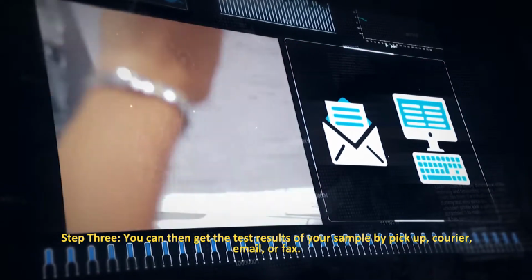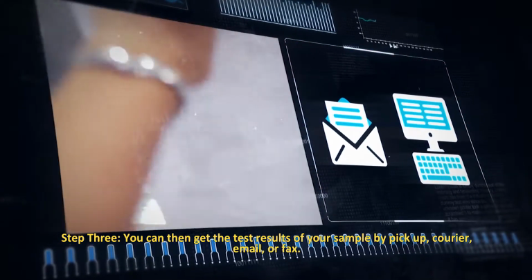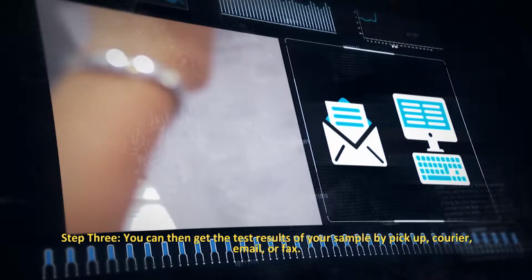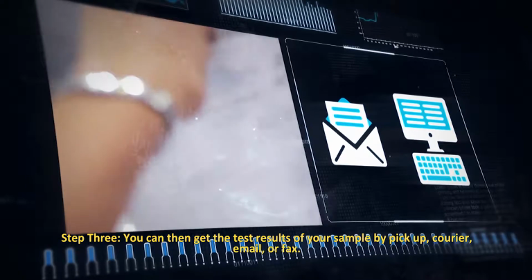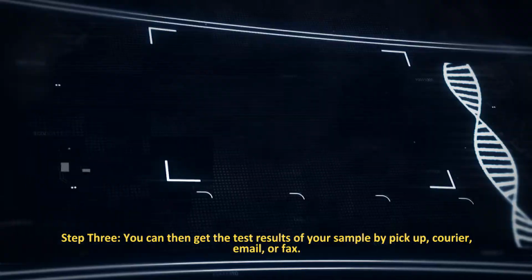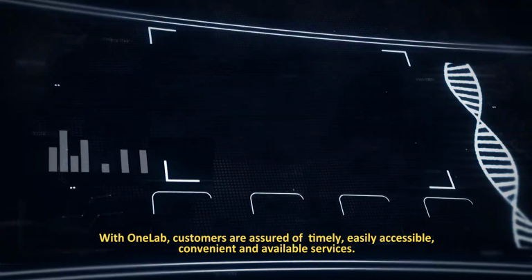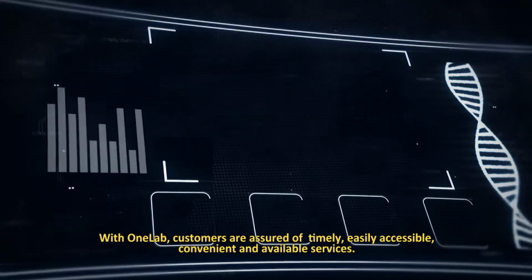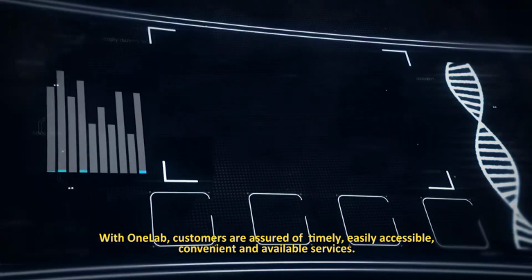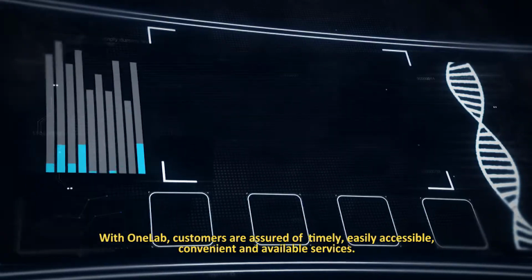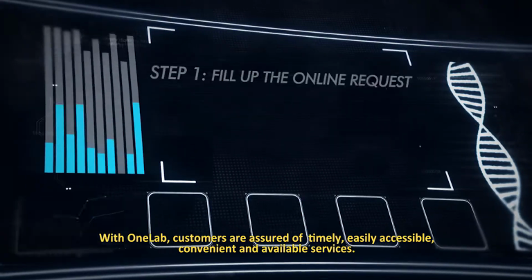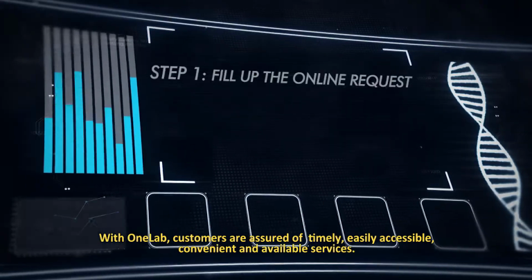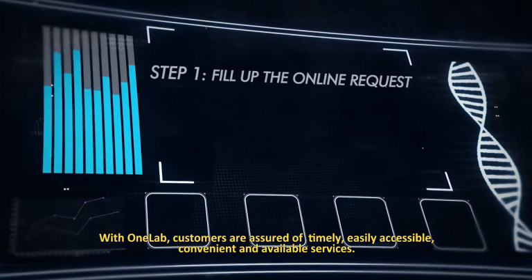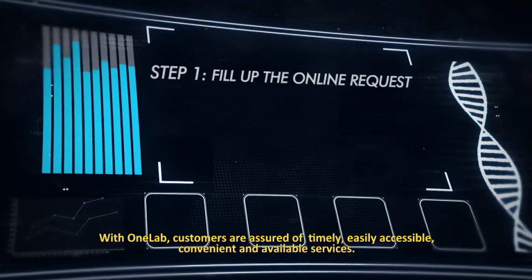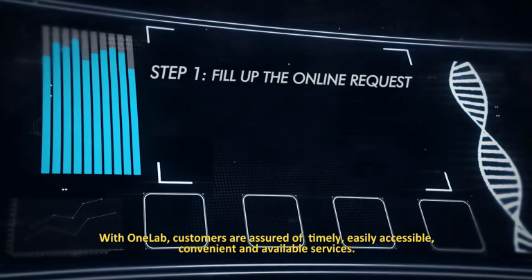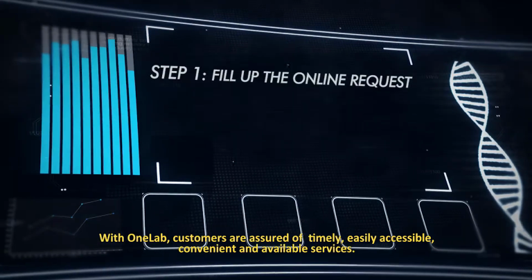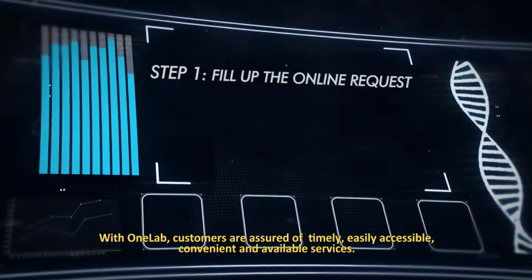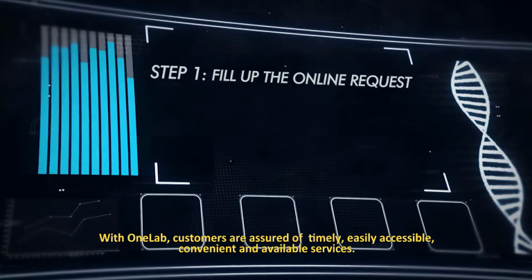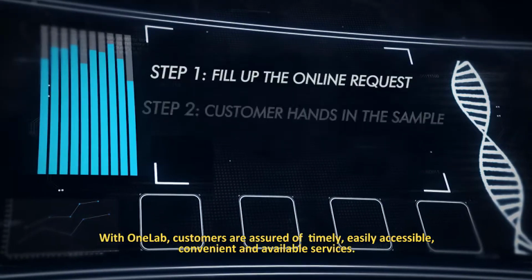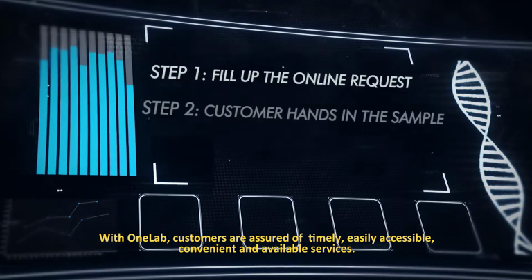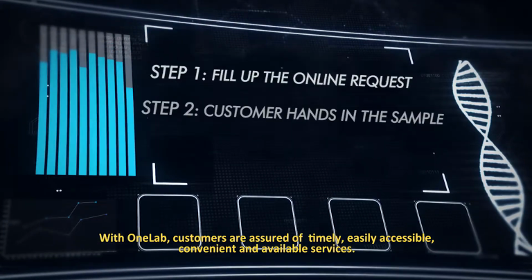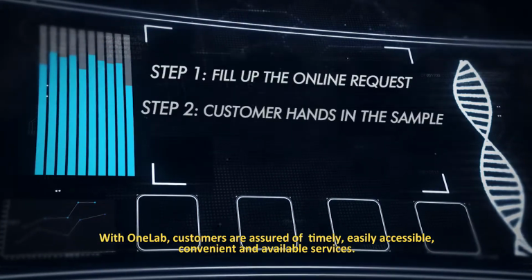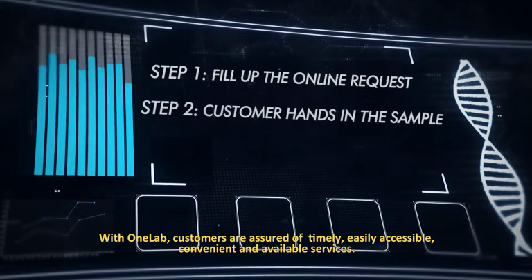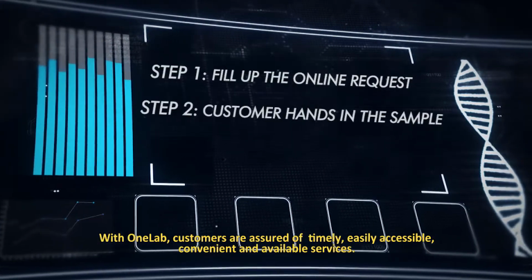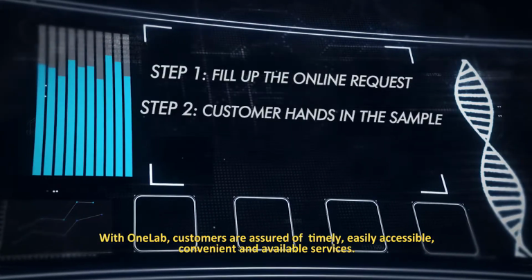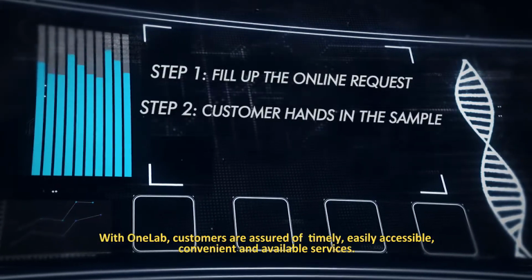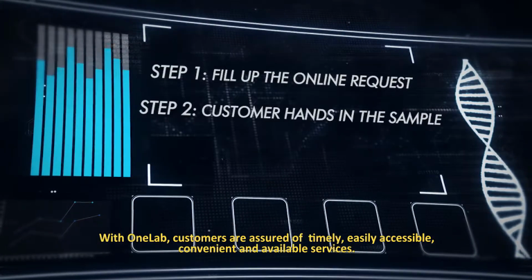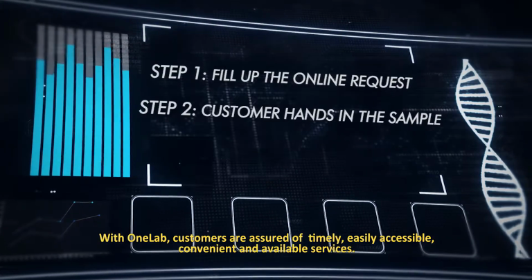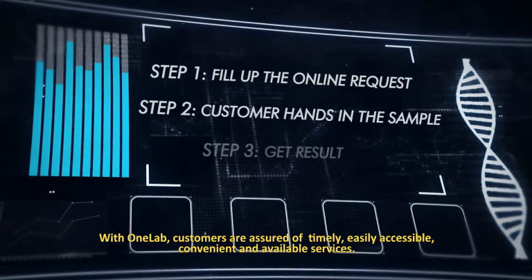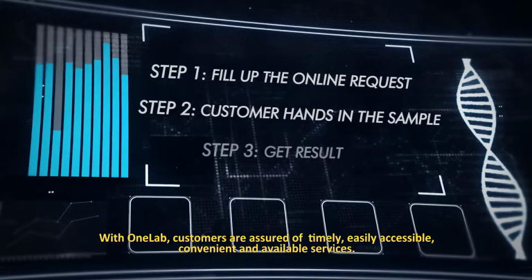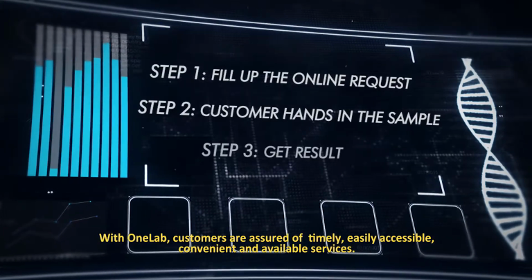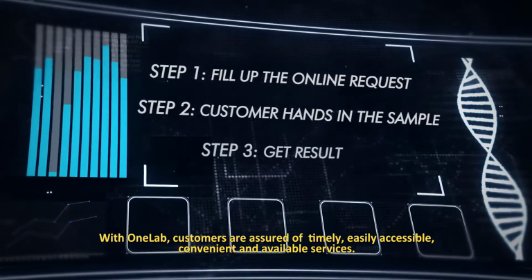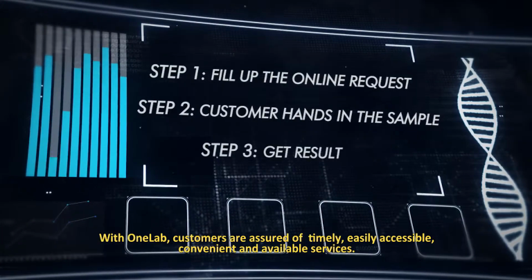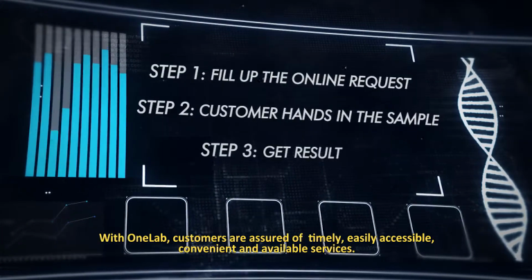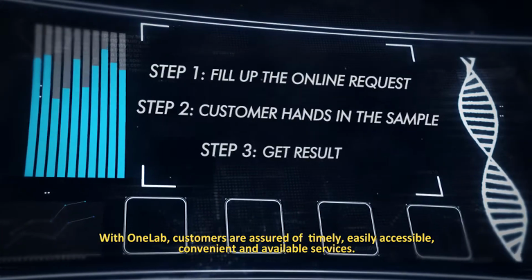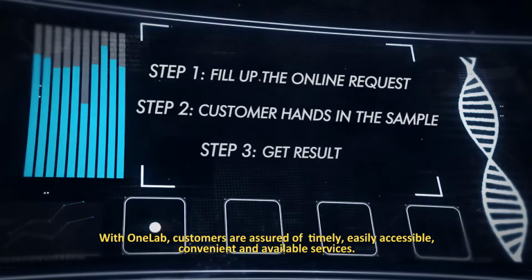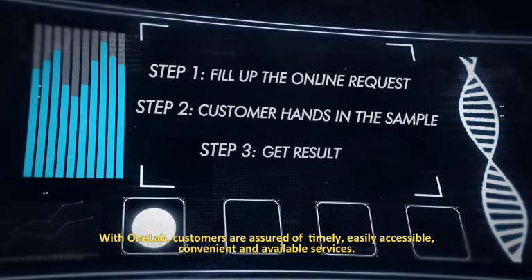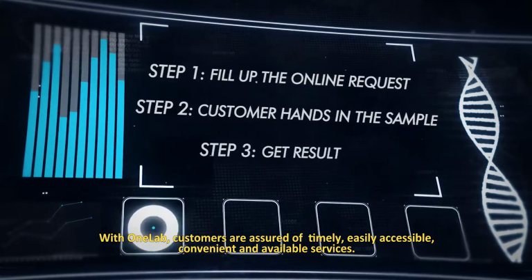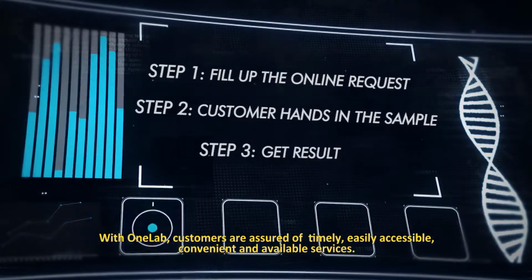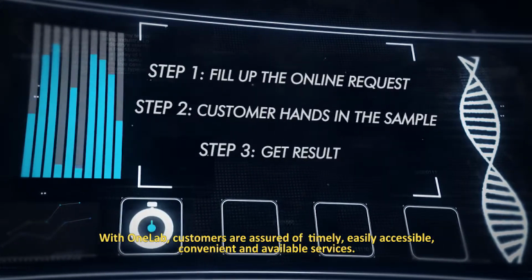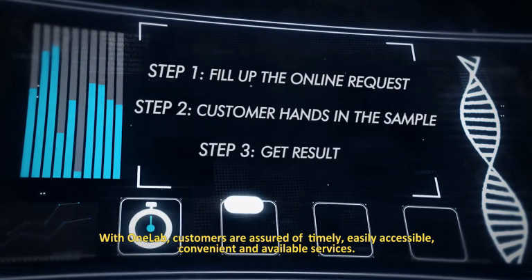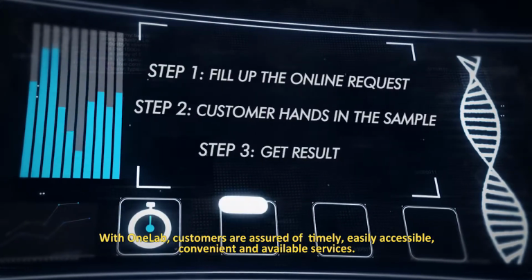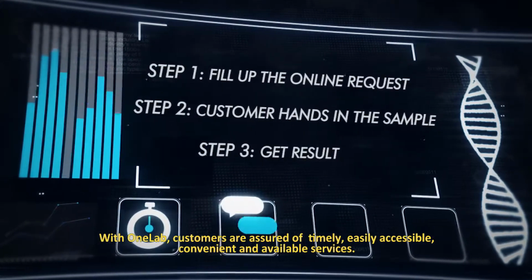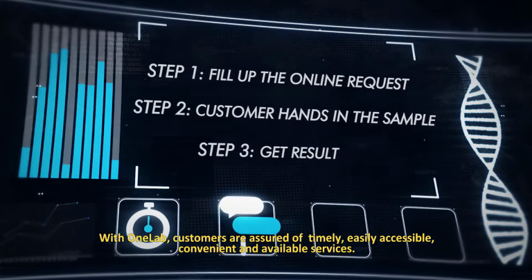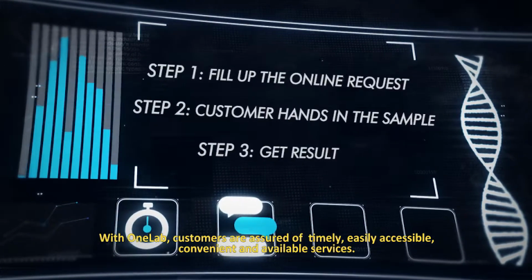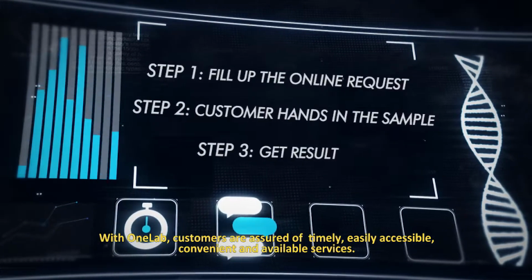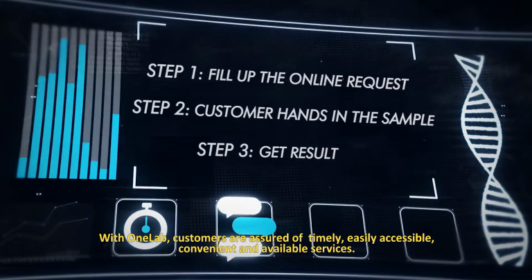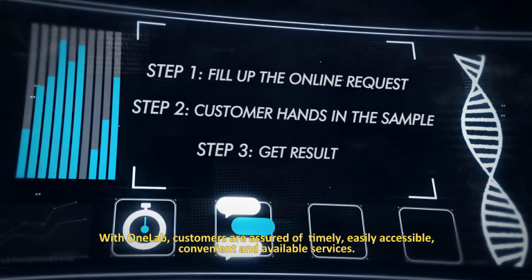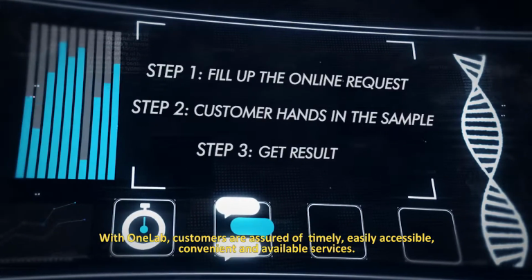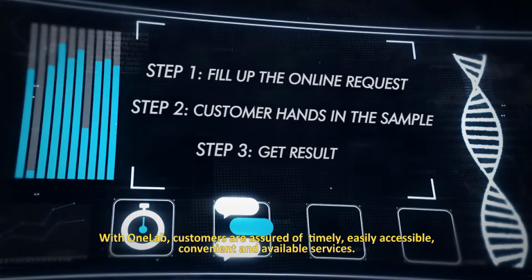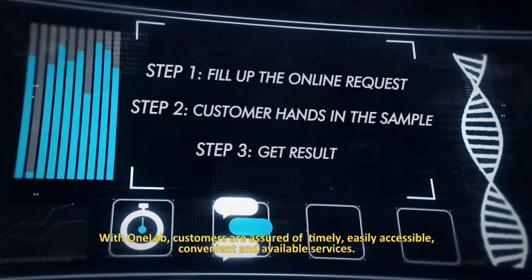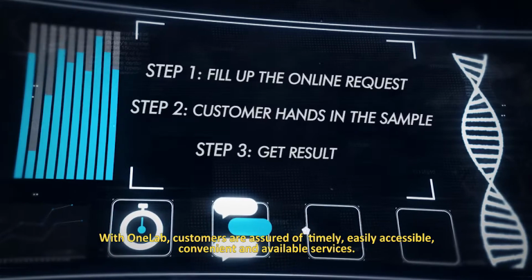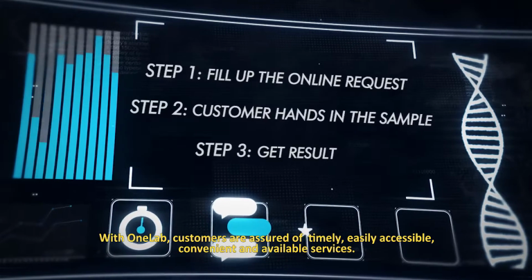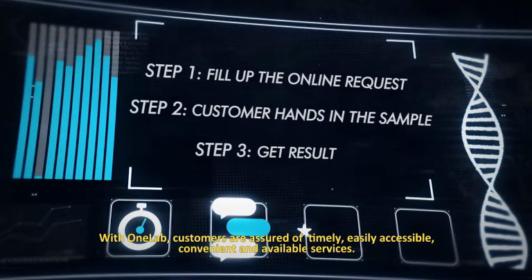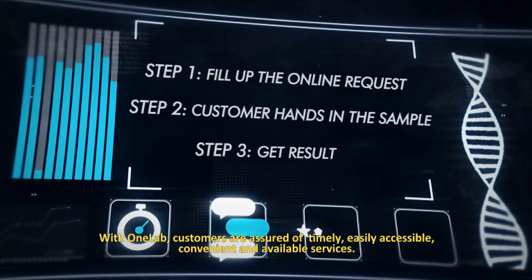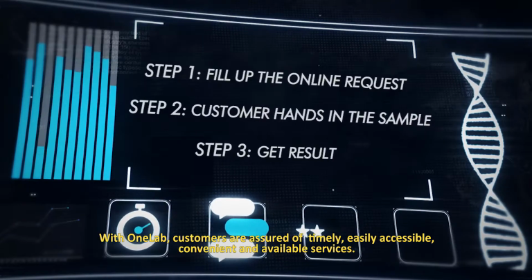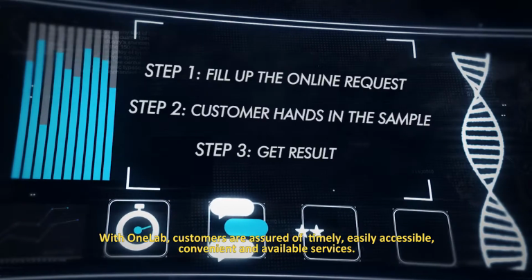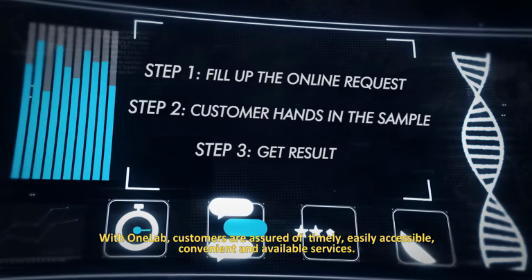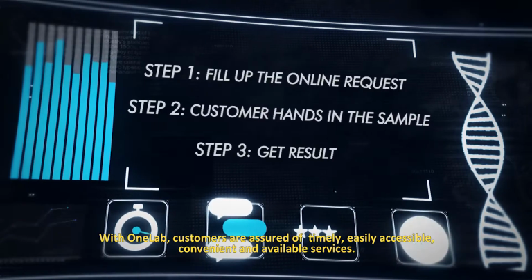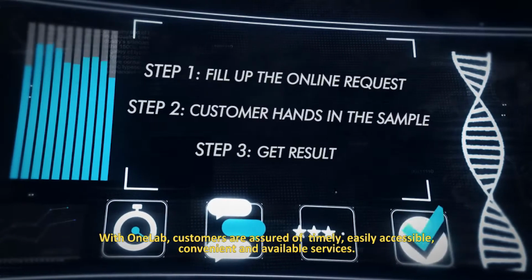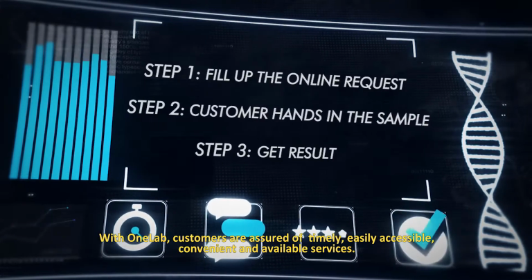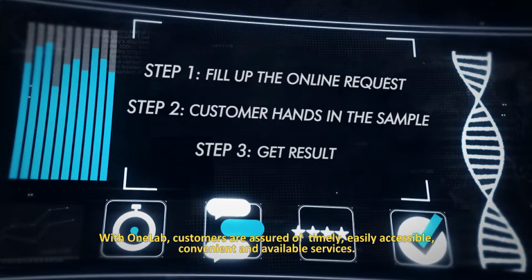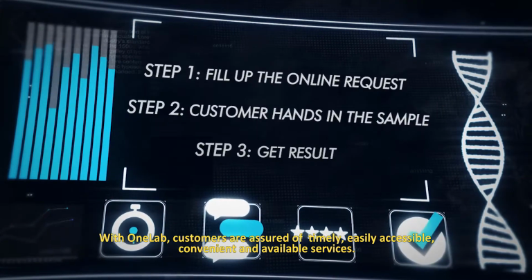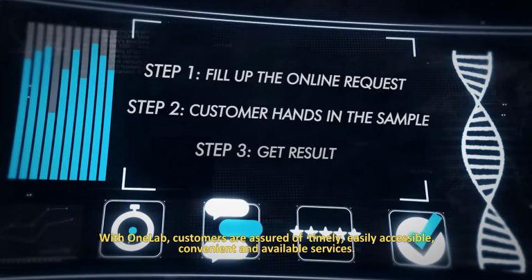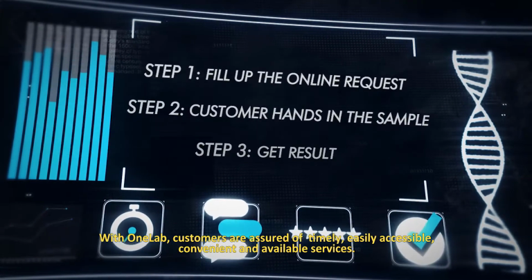Step 4: With OneLab, customers are assured of timely, easily accessible, convenient, and available services.